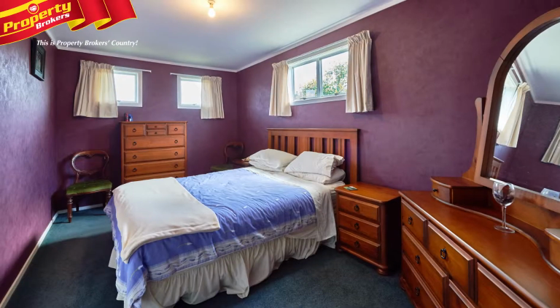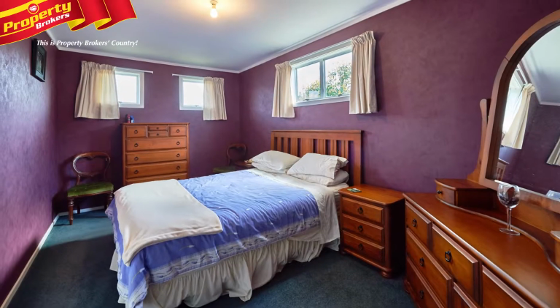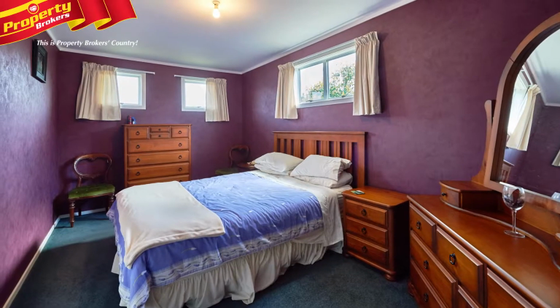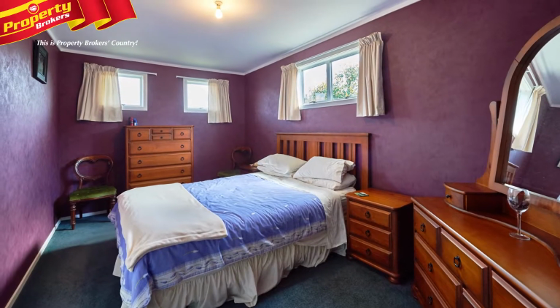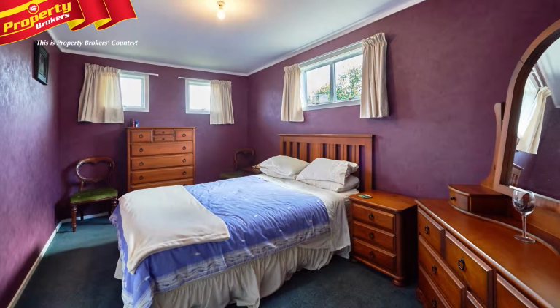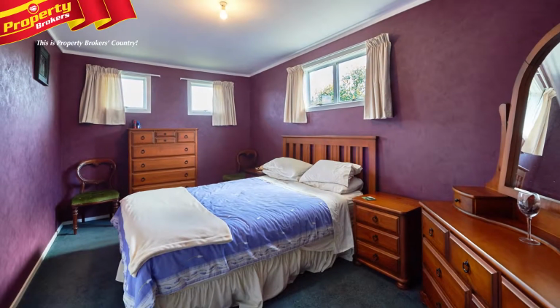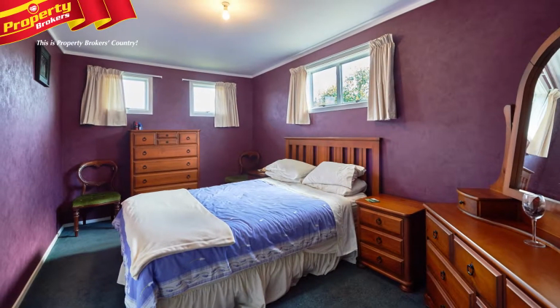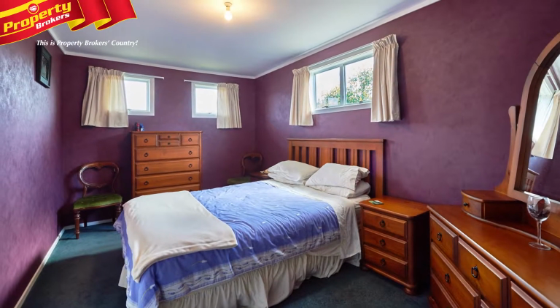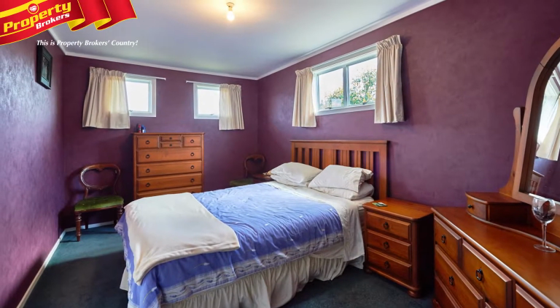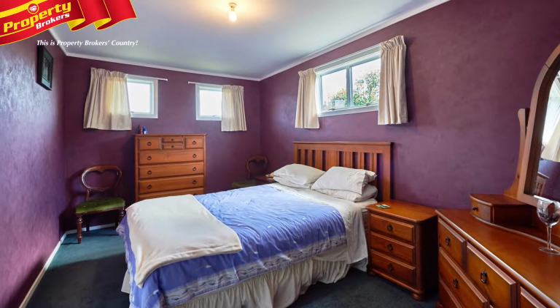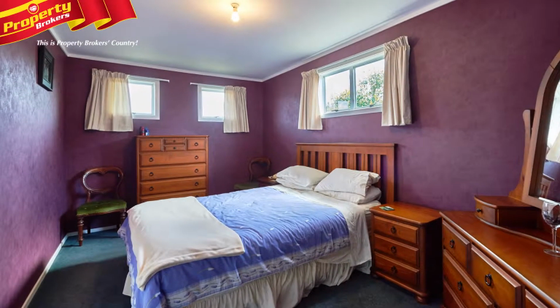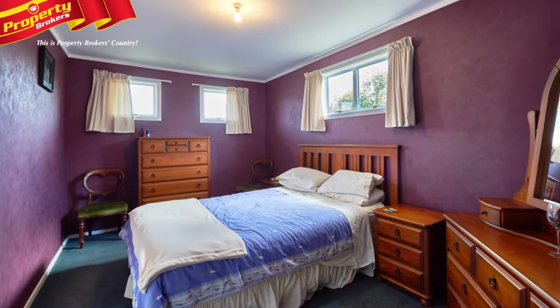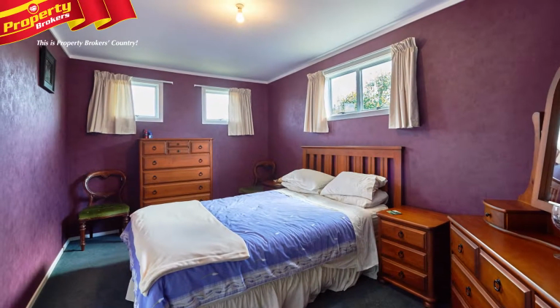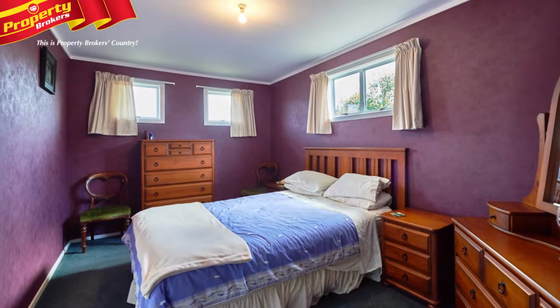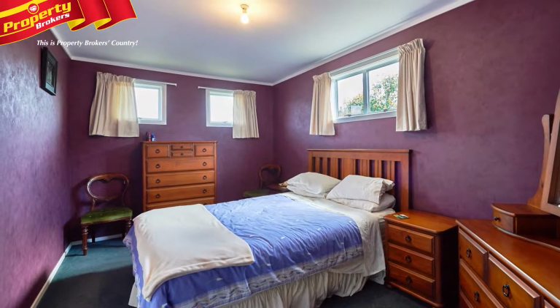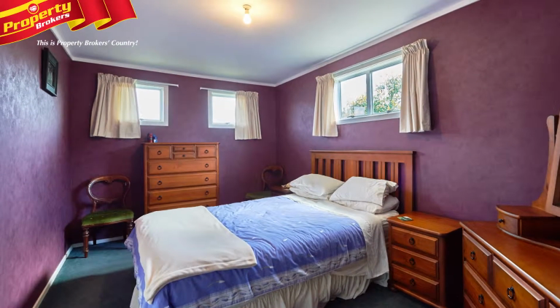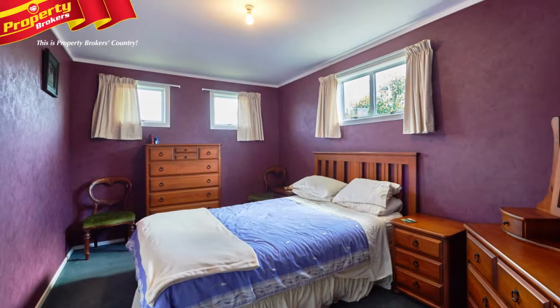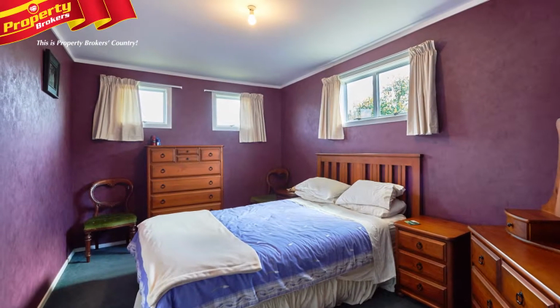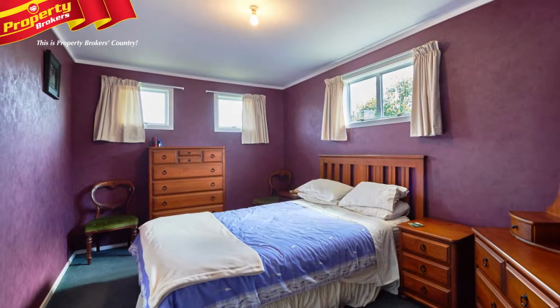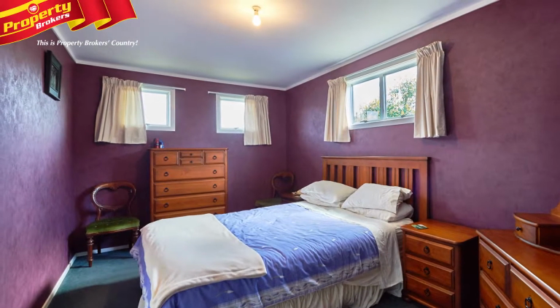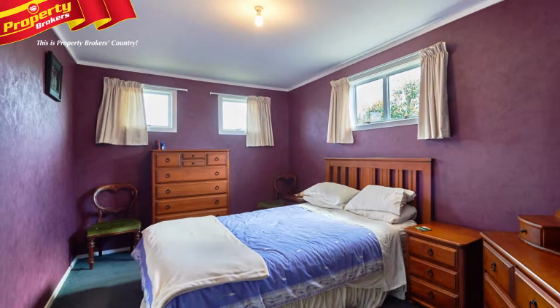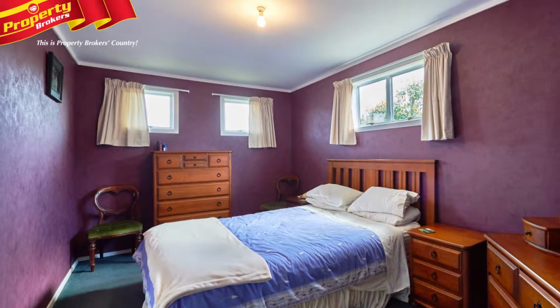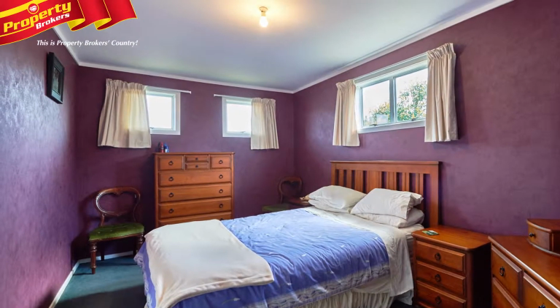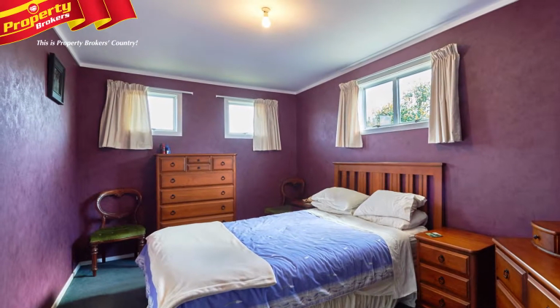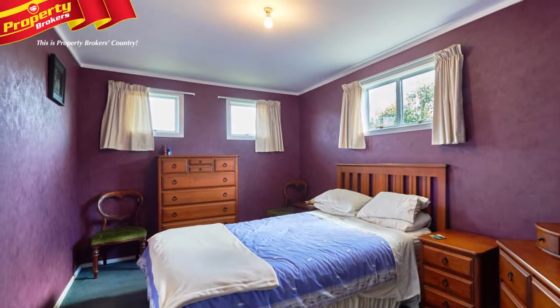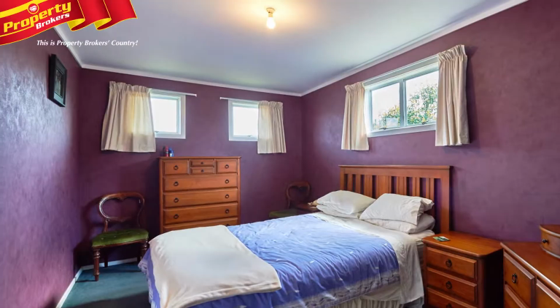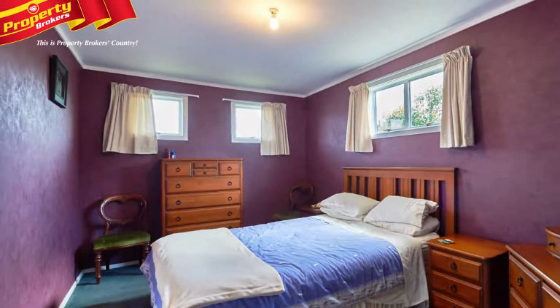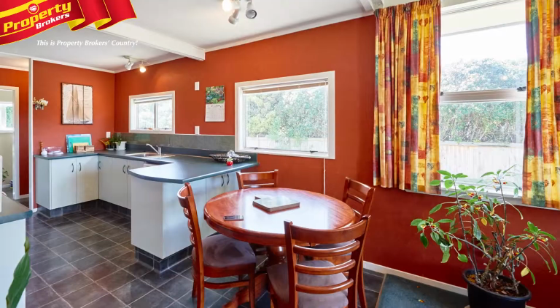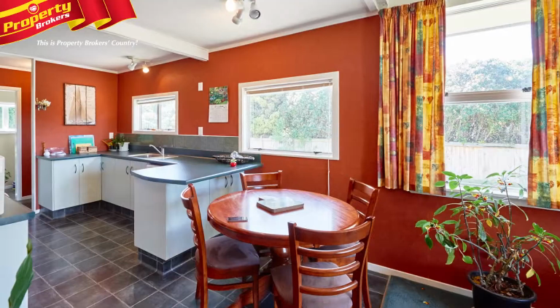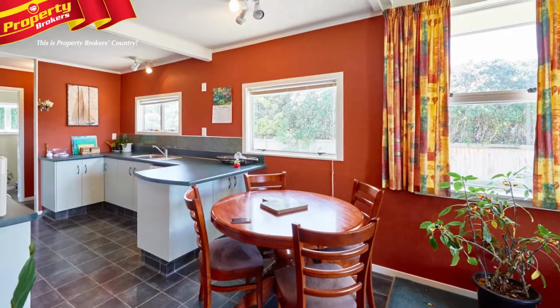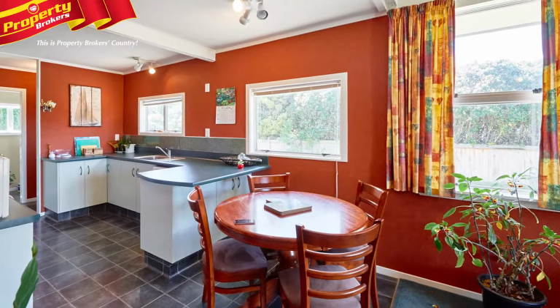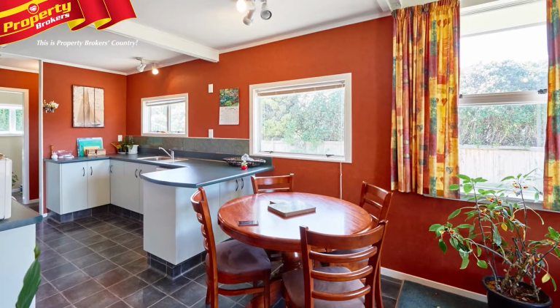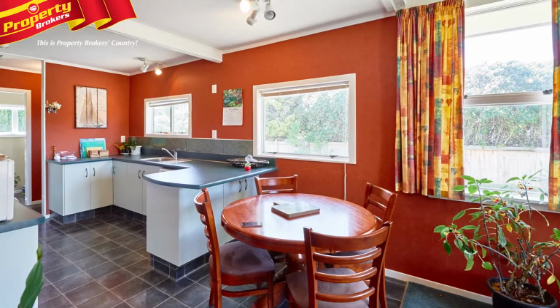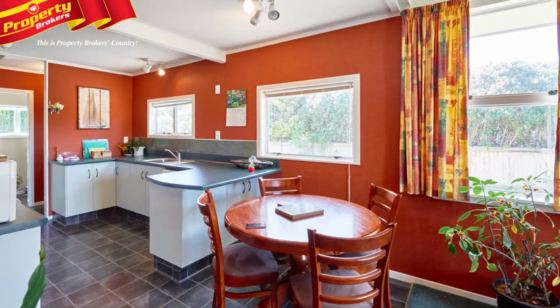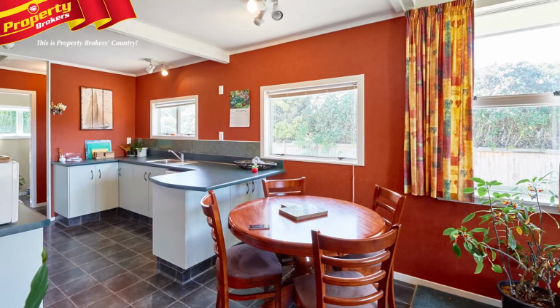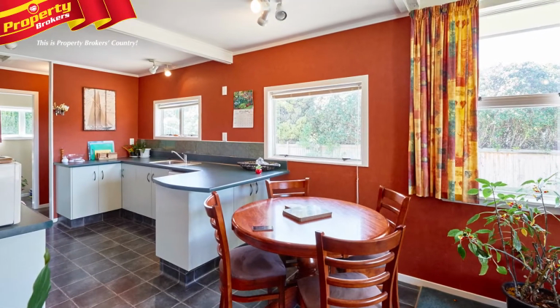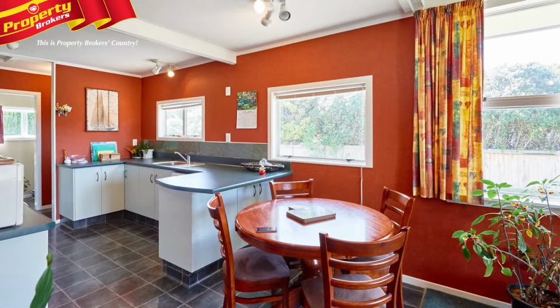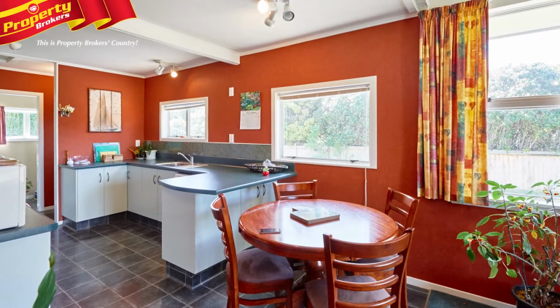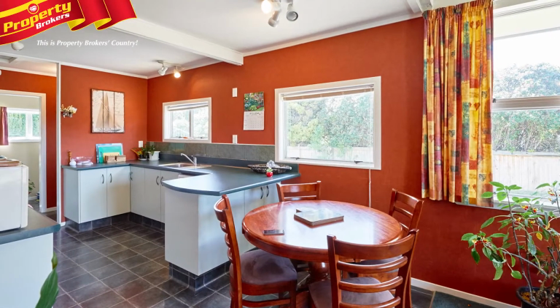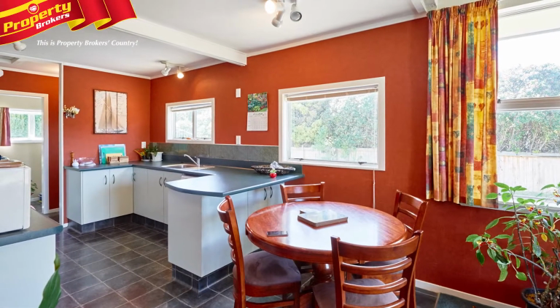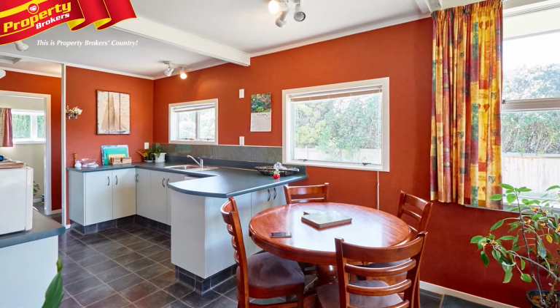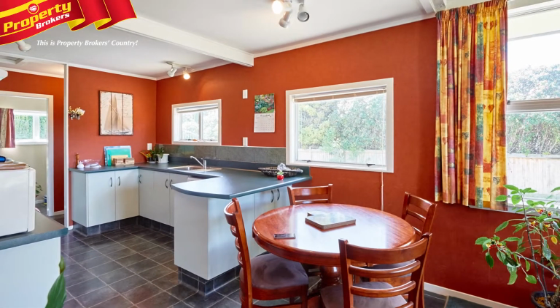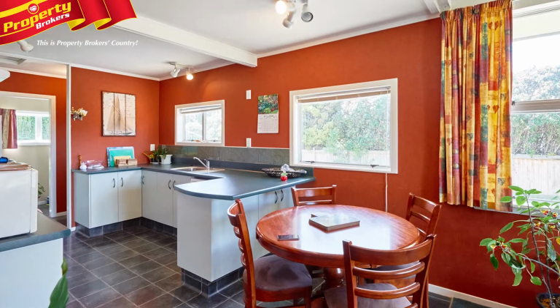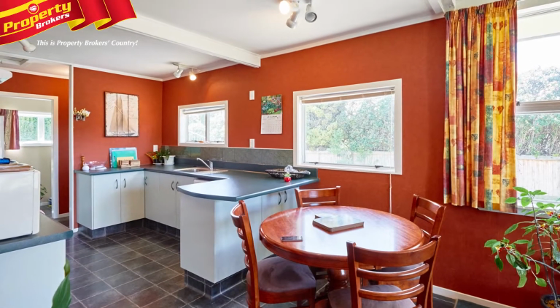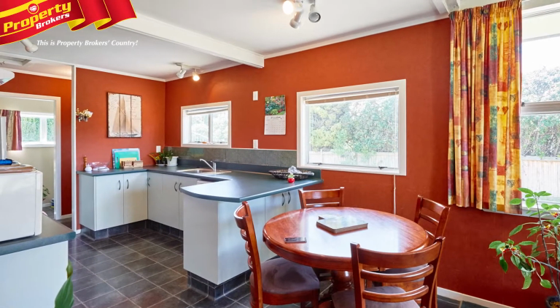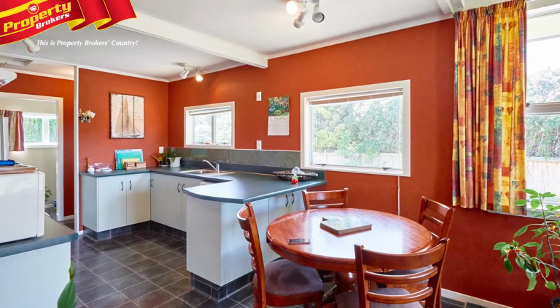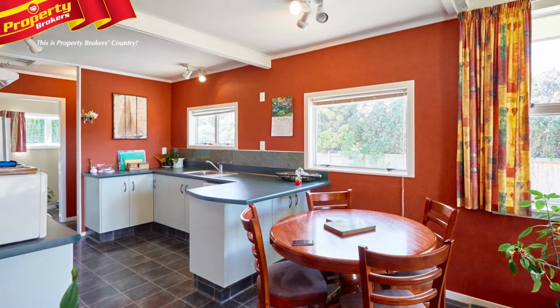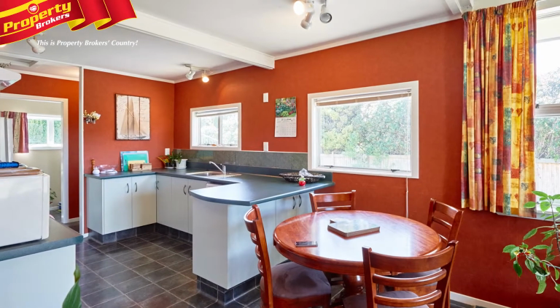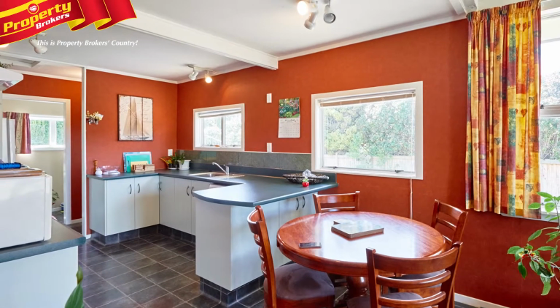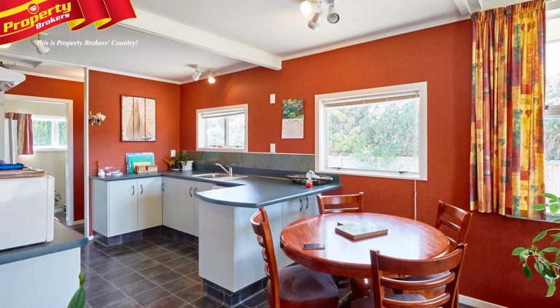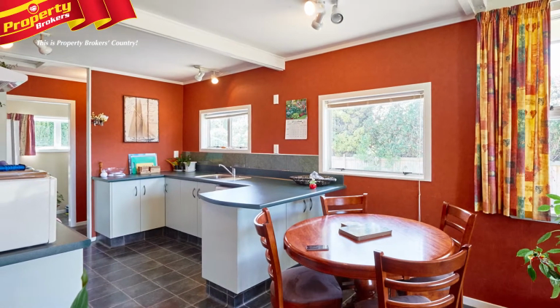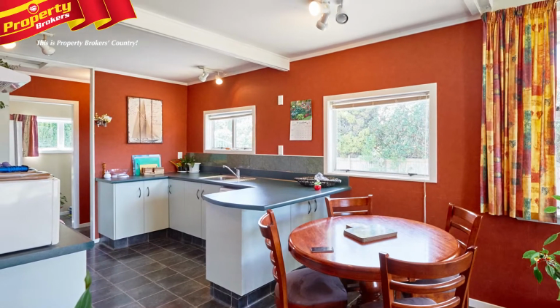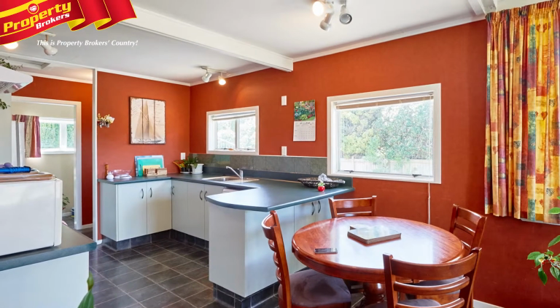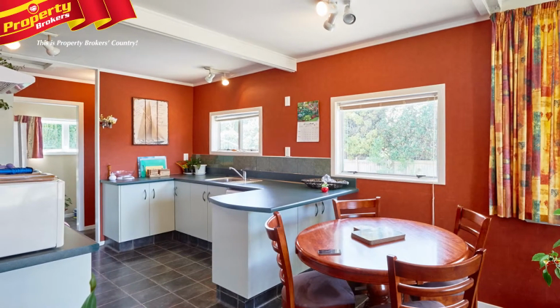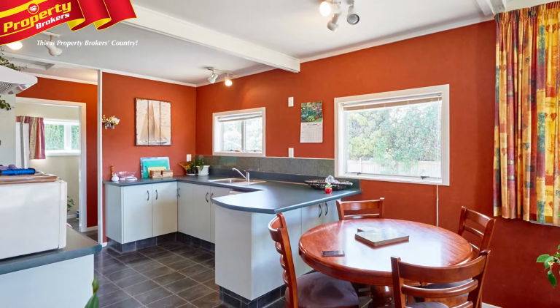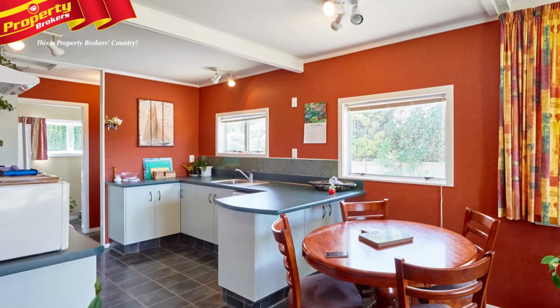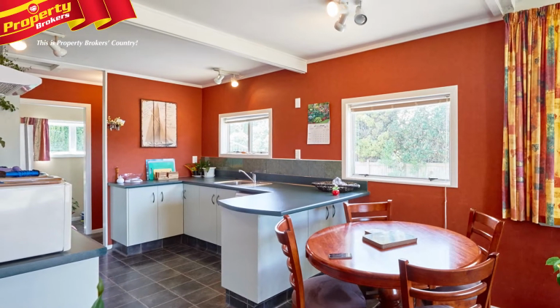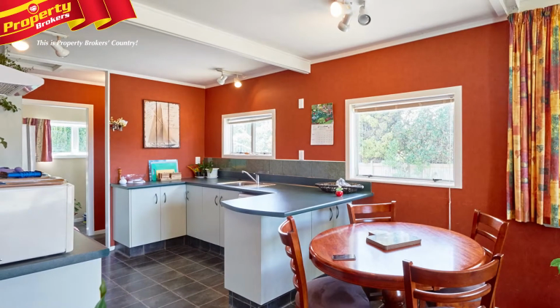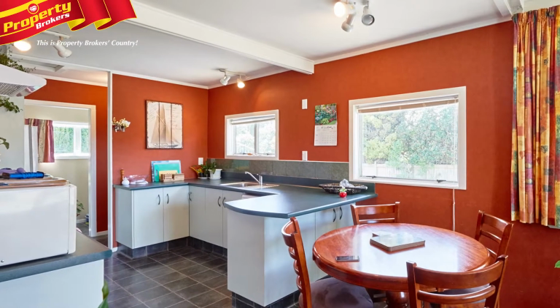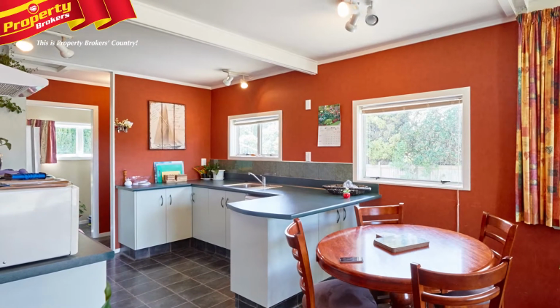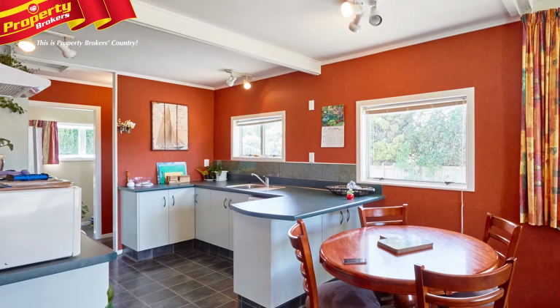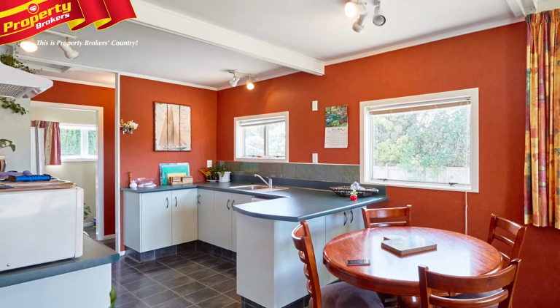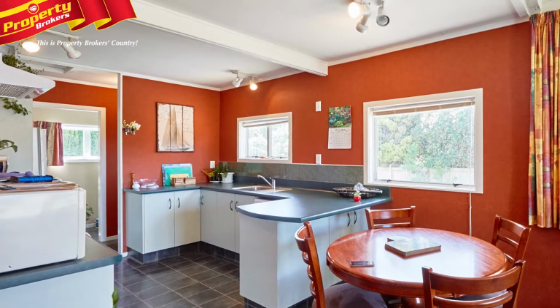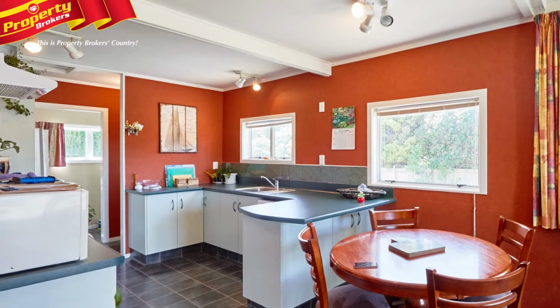This three-bedroom home has an additional rumpus or office space and would cater equally well as a permanent abode or to utilise as a holiday home.